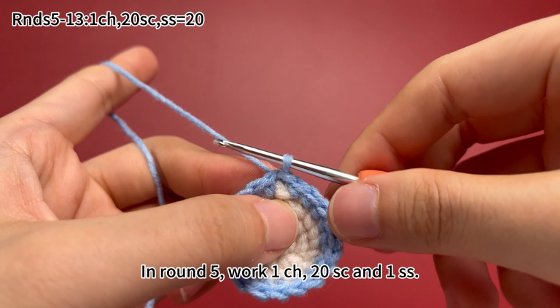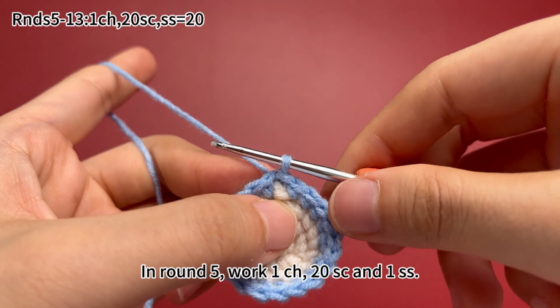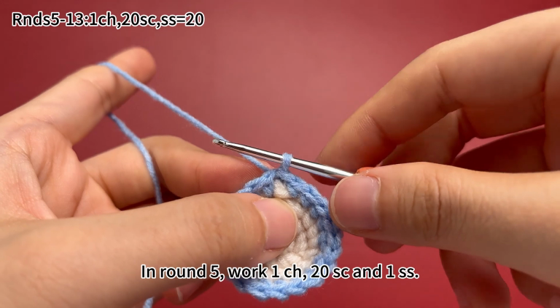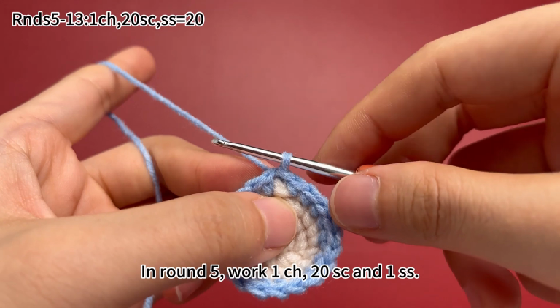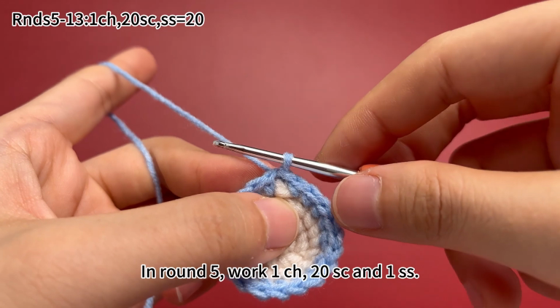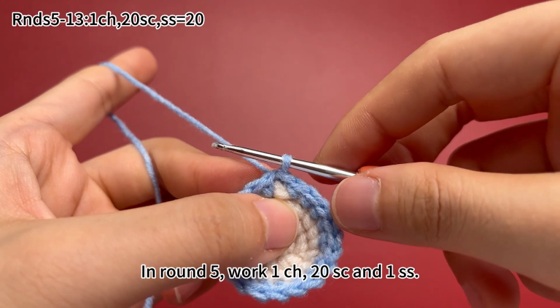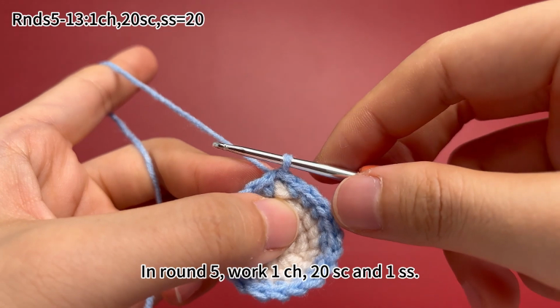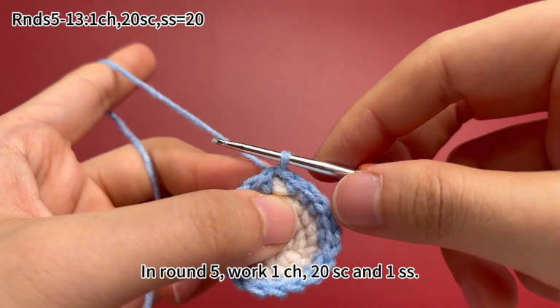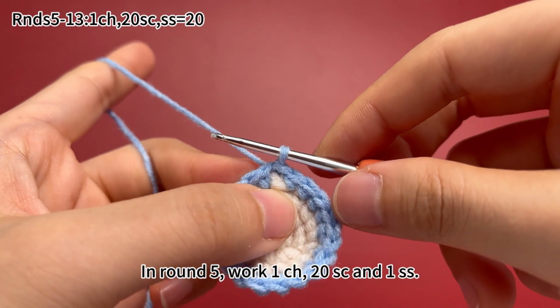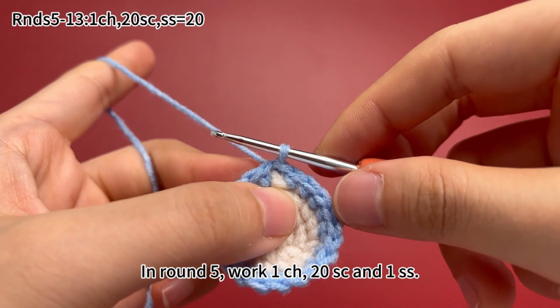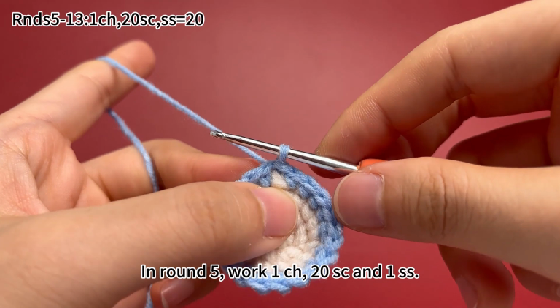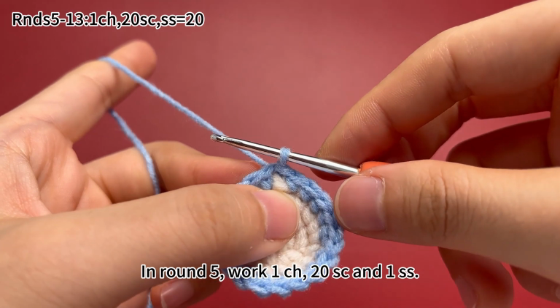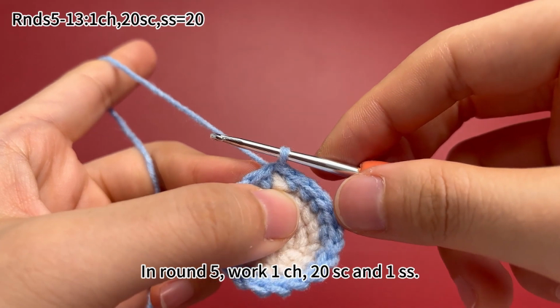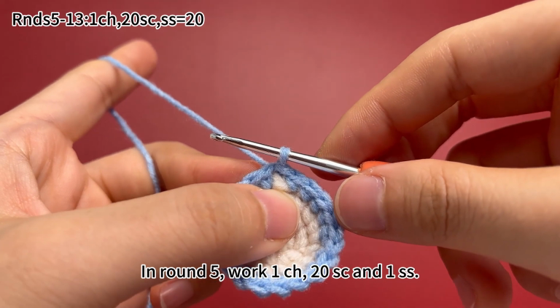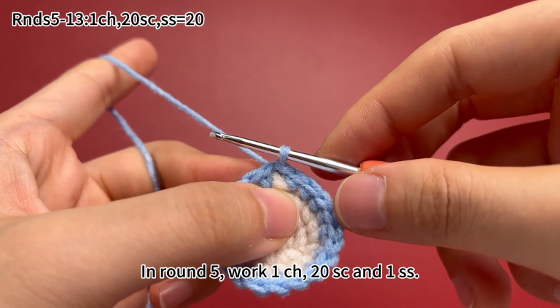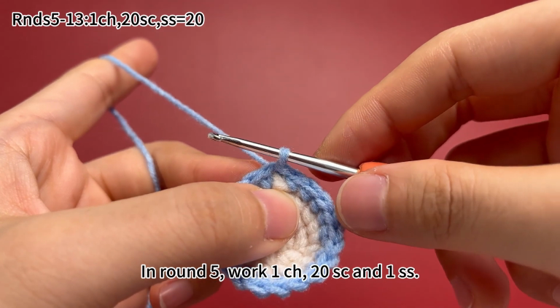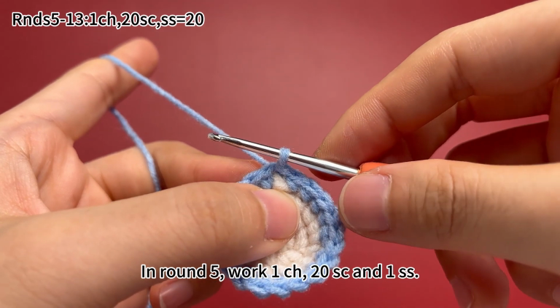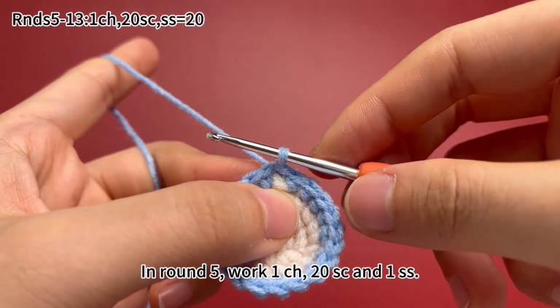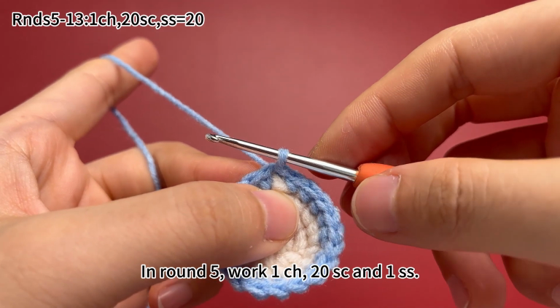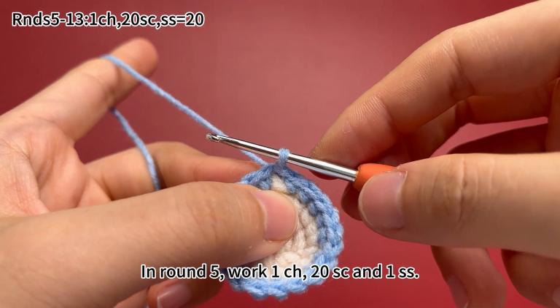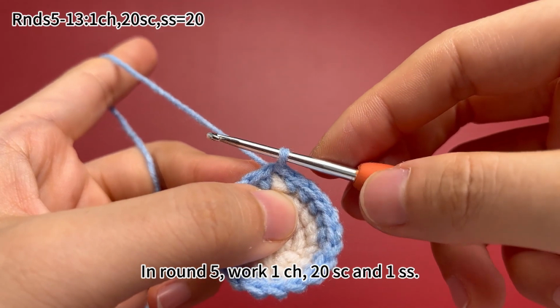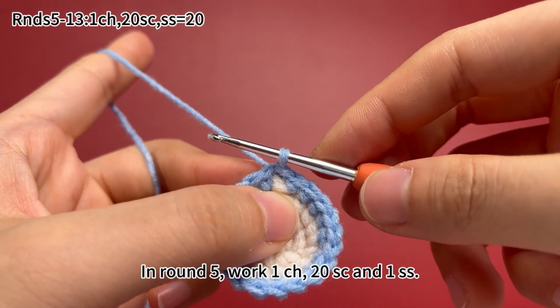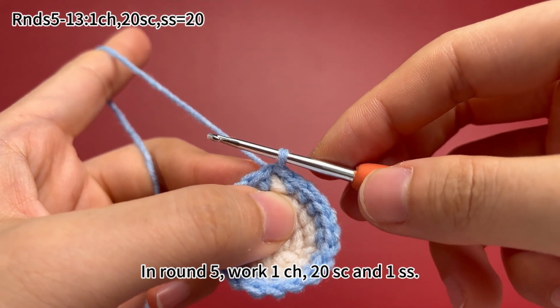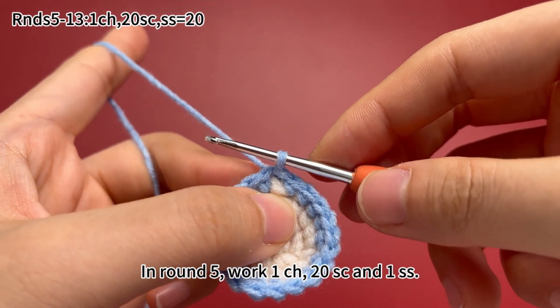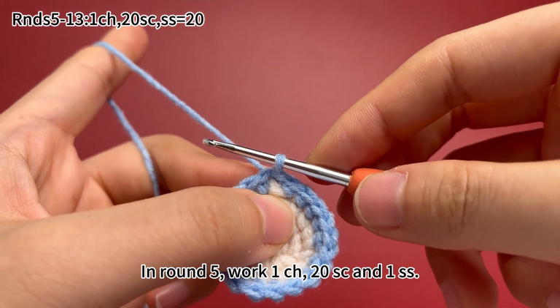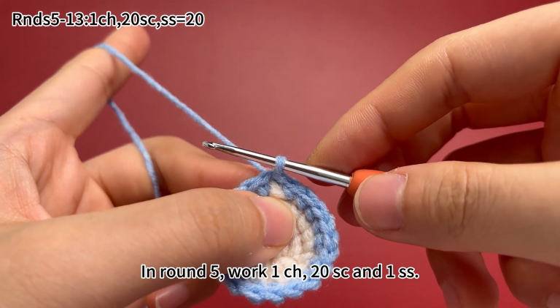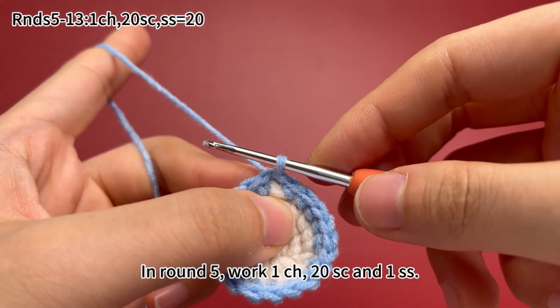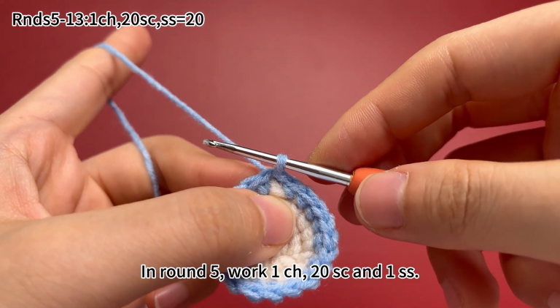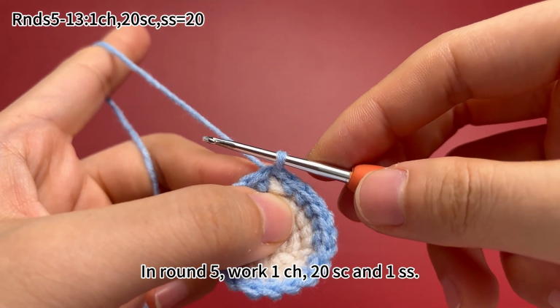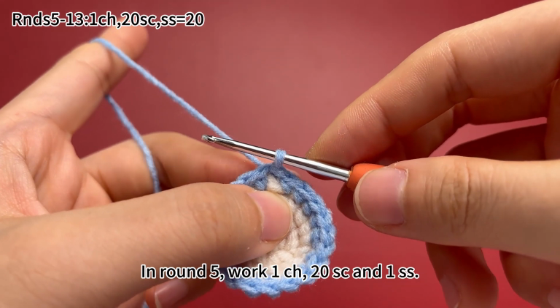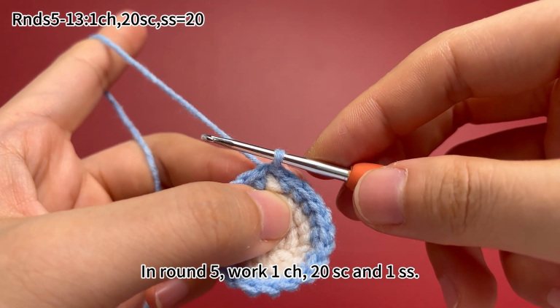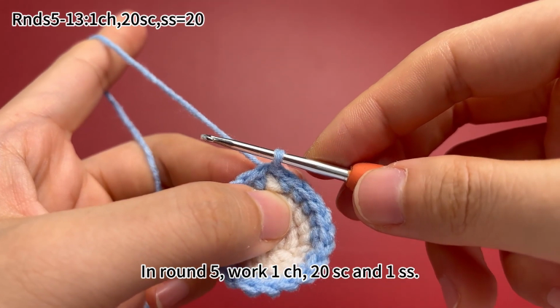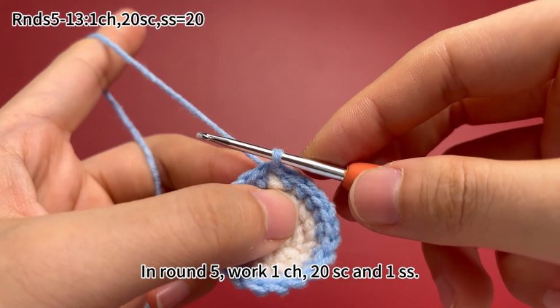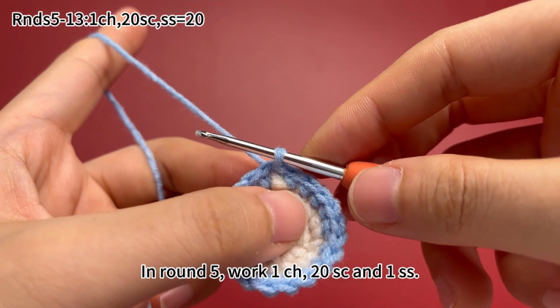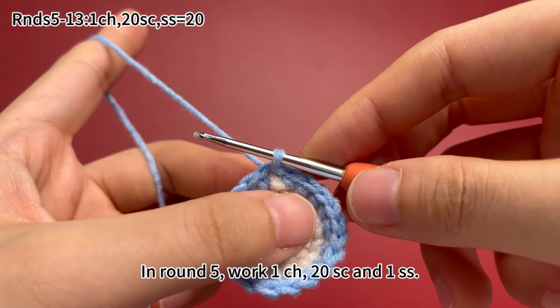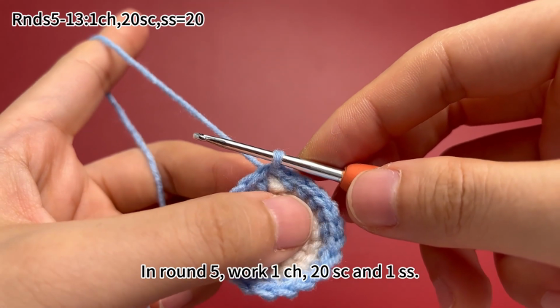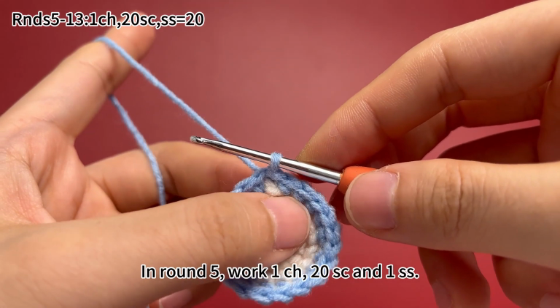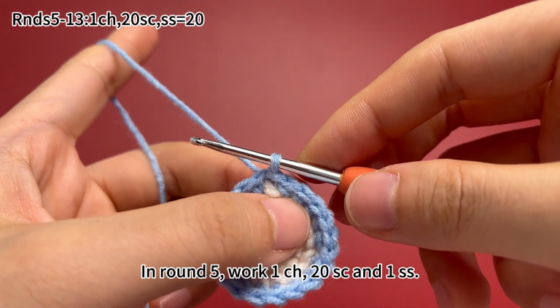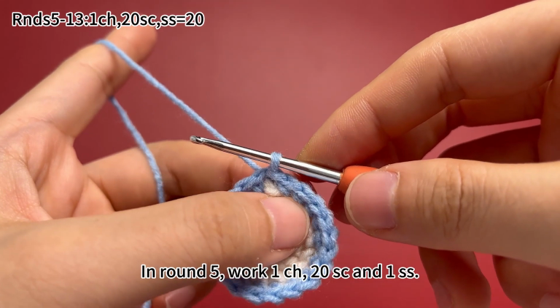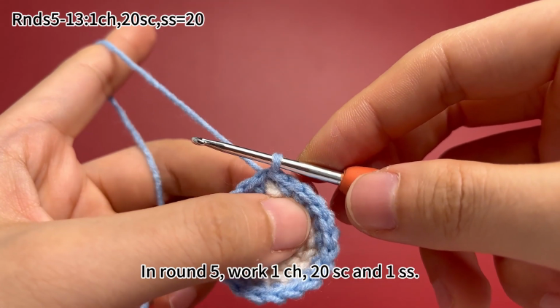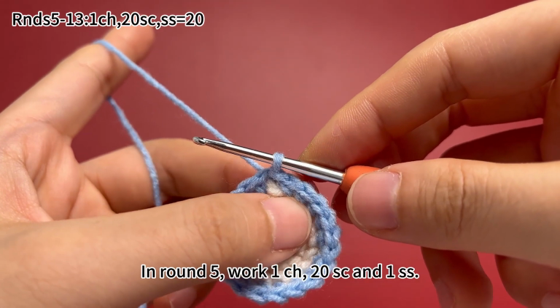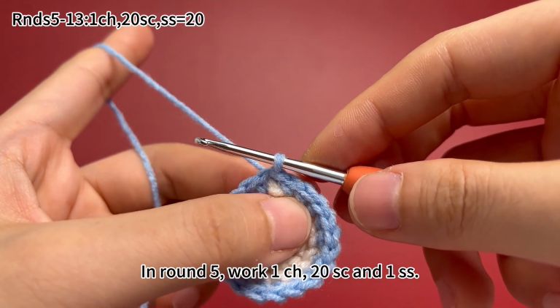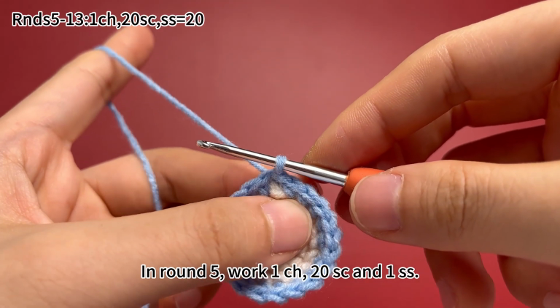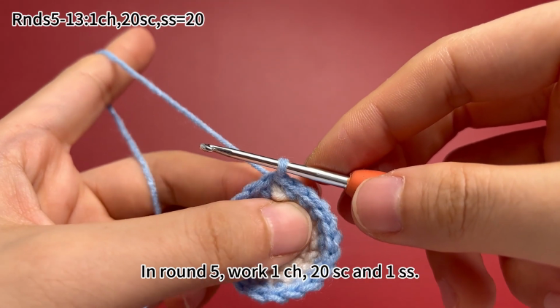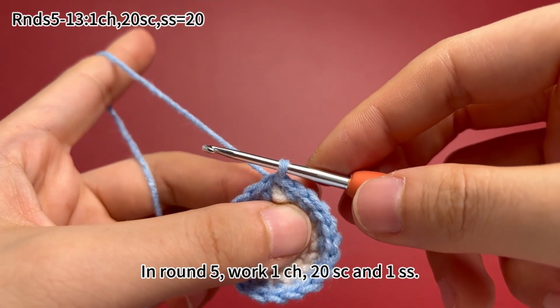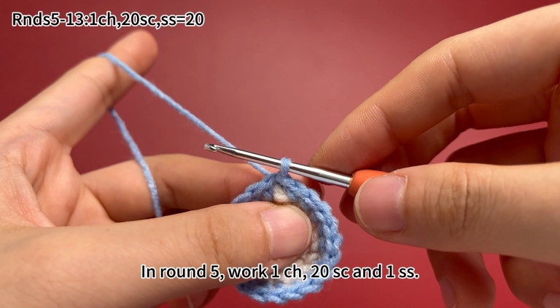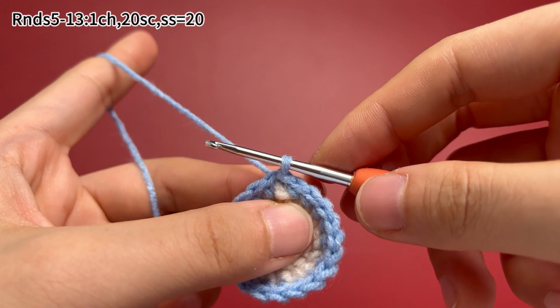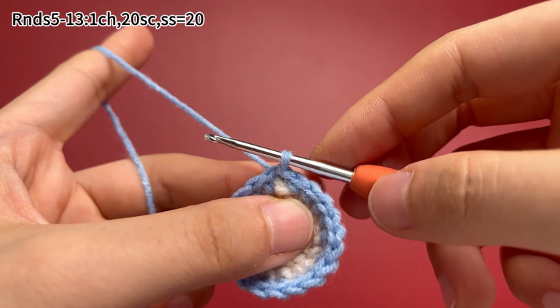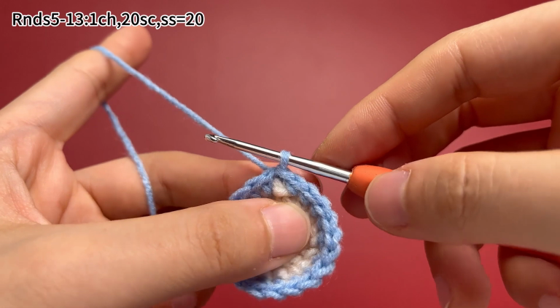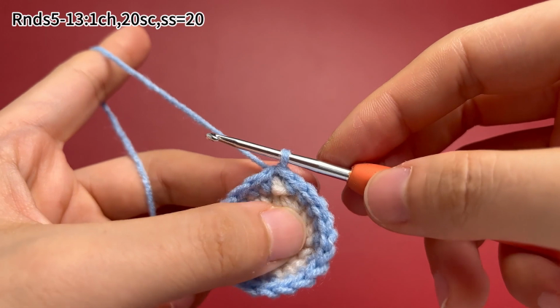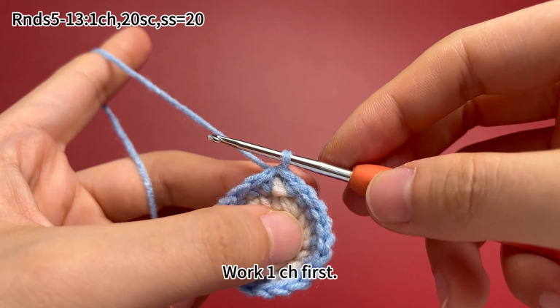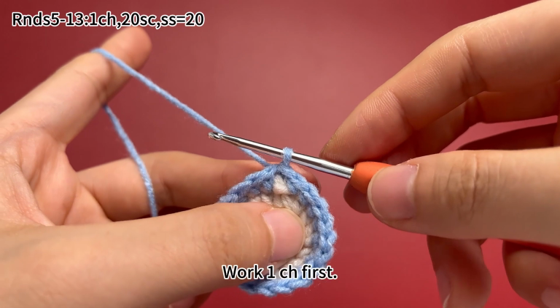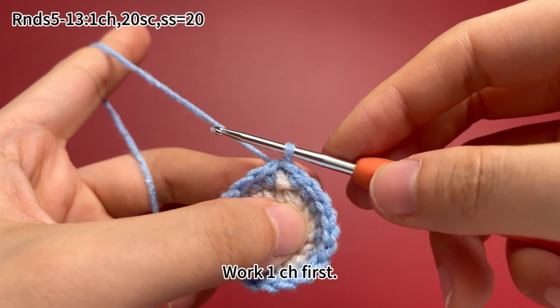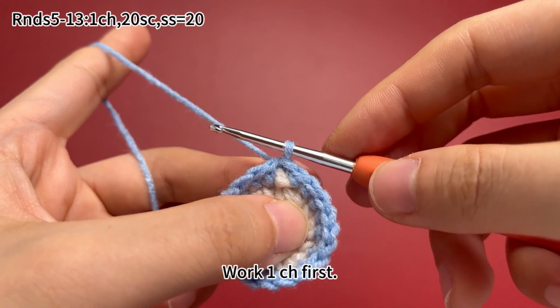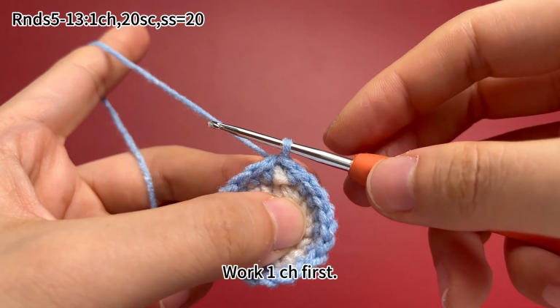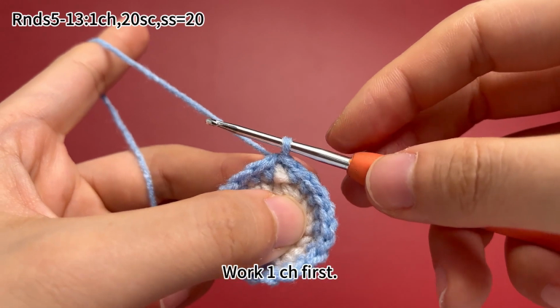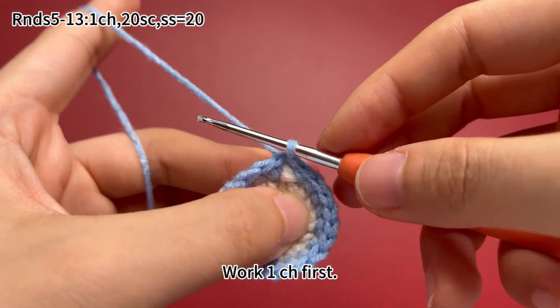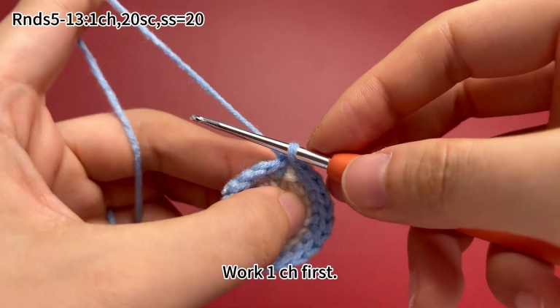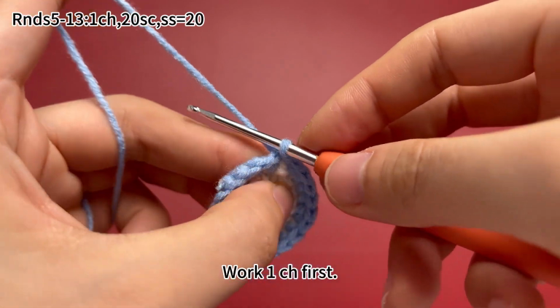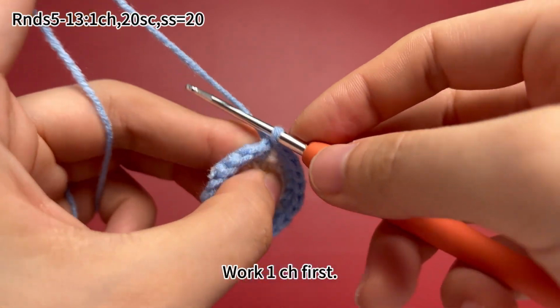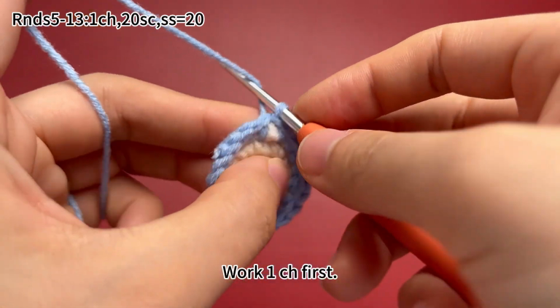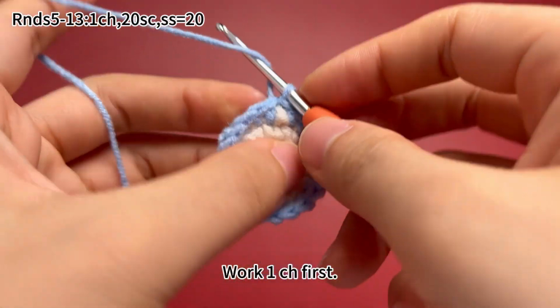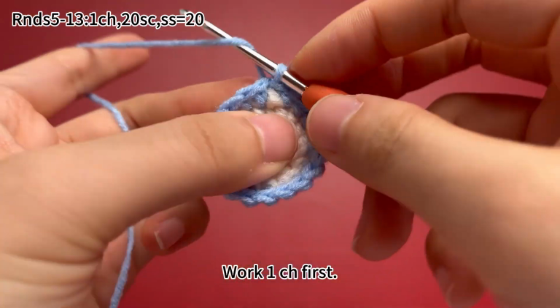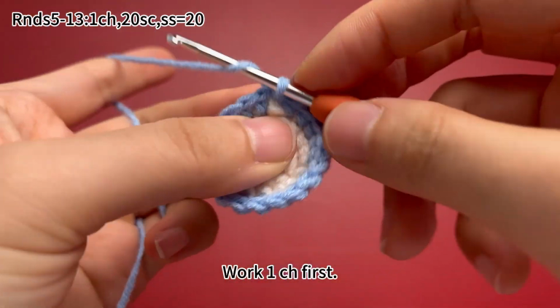In round 5, work 1 chain stitch, 20 single crochets, and 1 slip stitch. Work 1 chain stitch first.